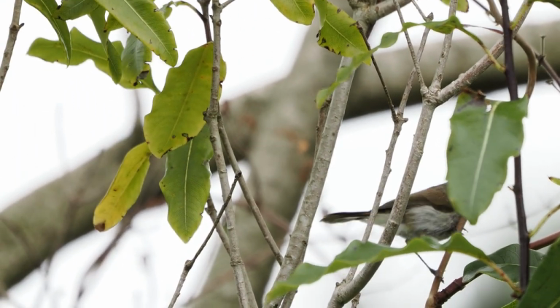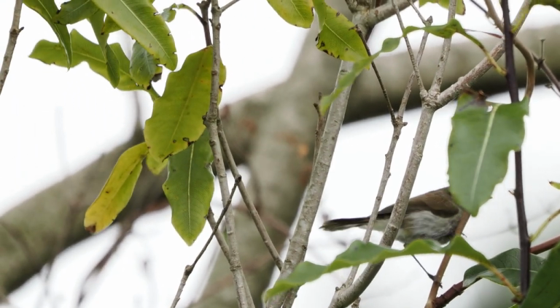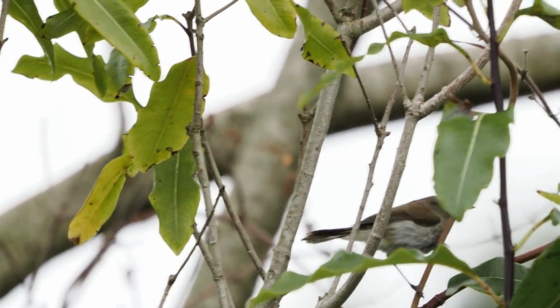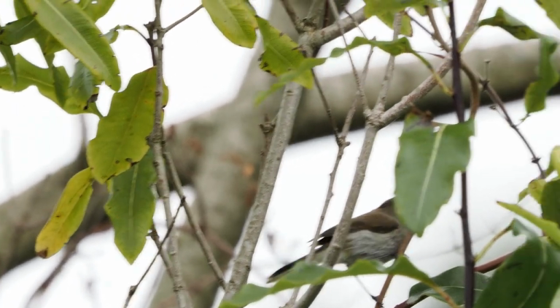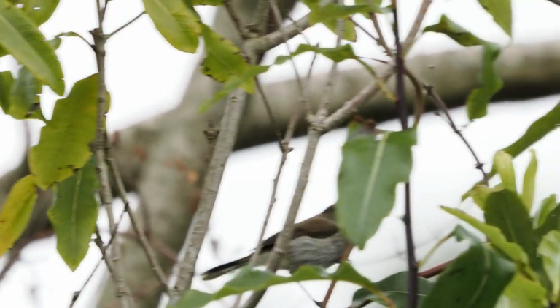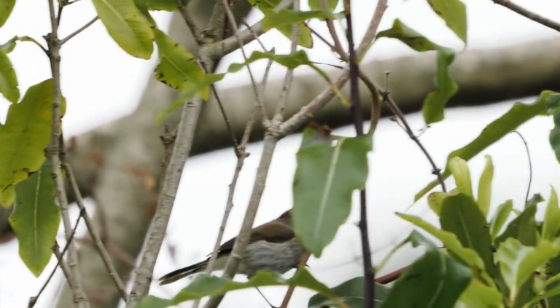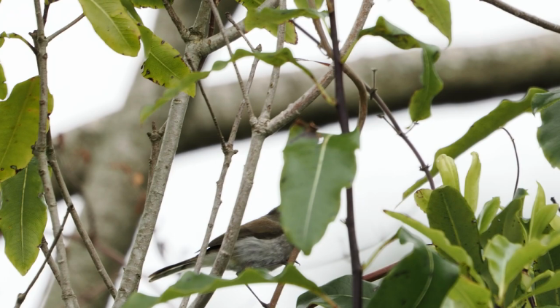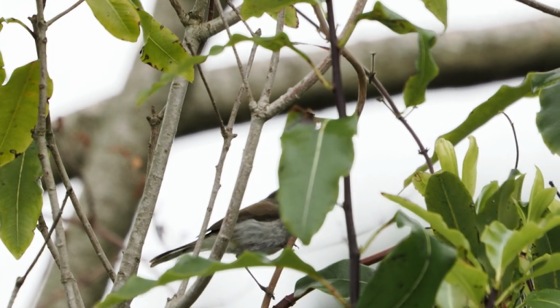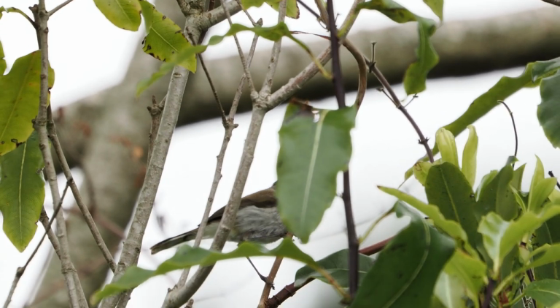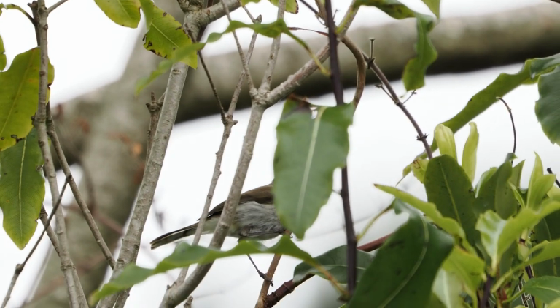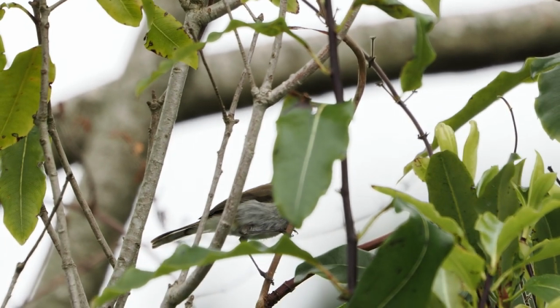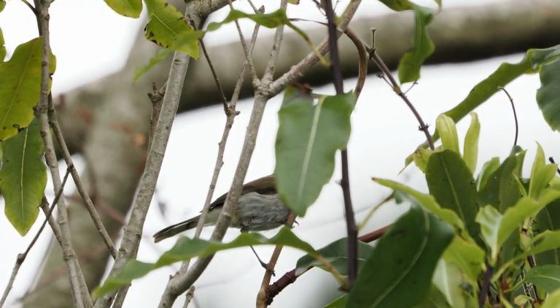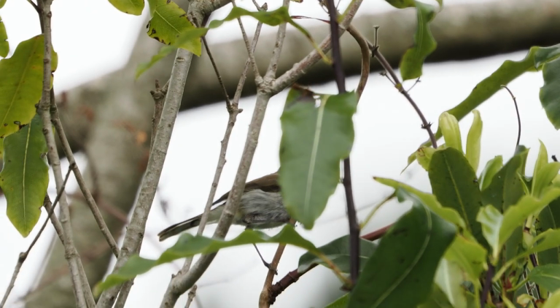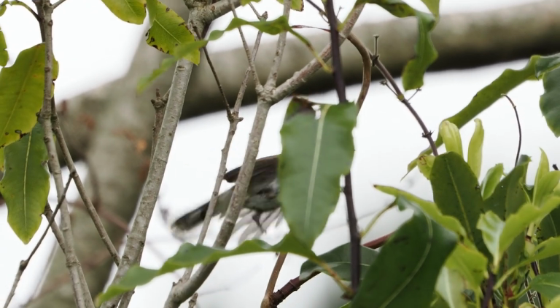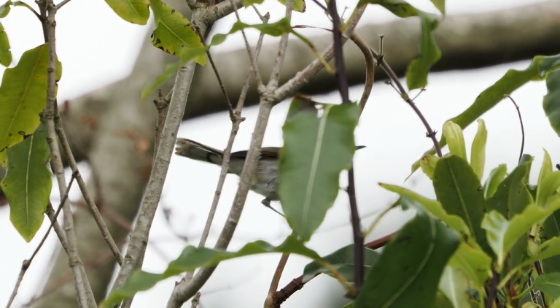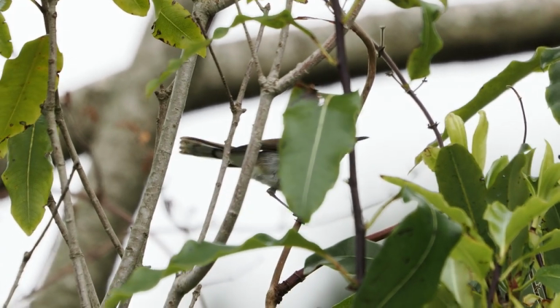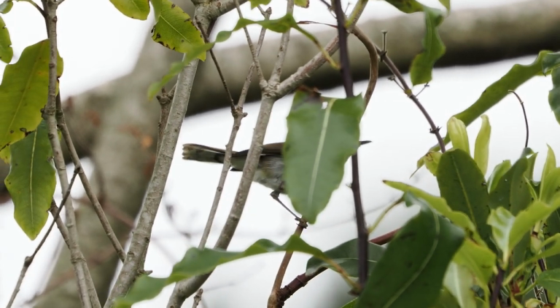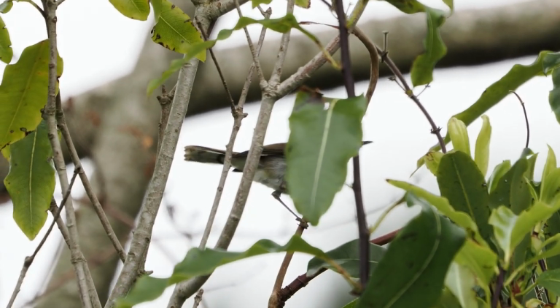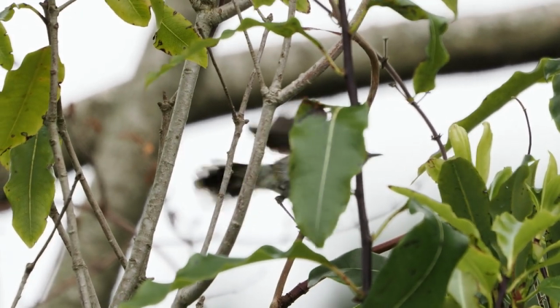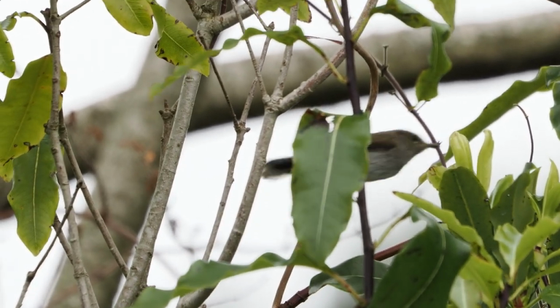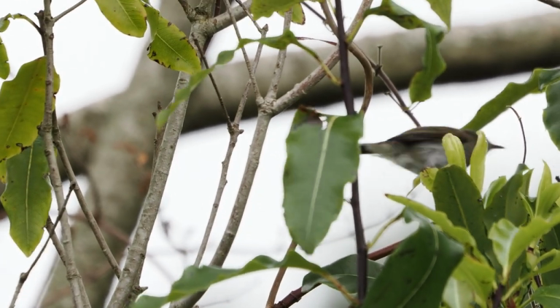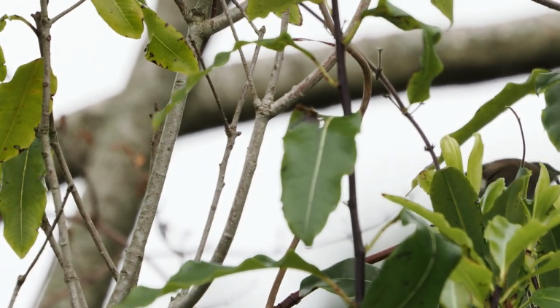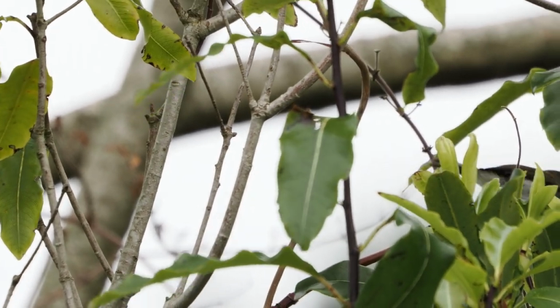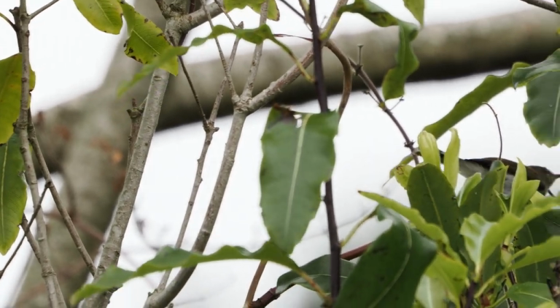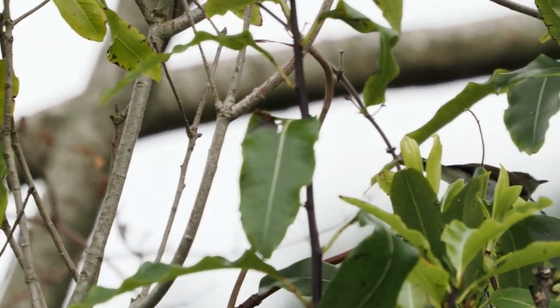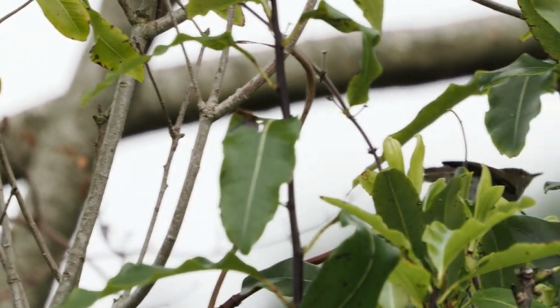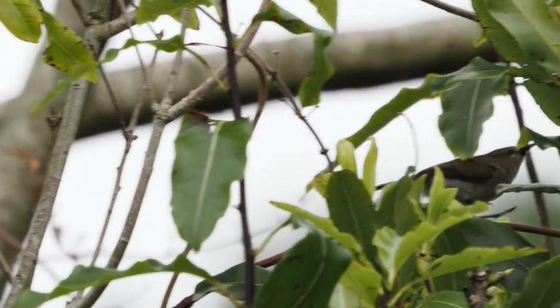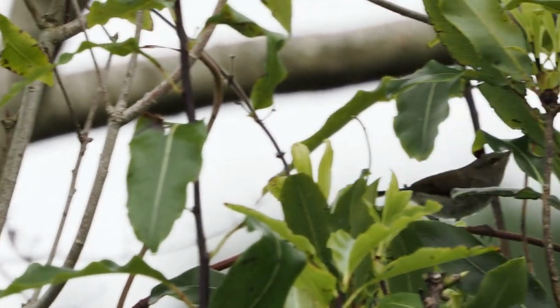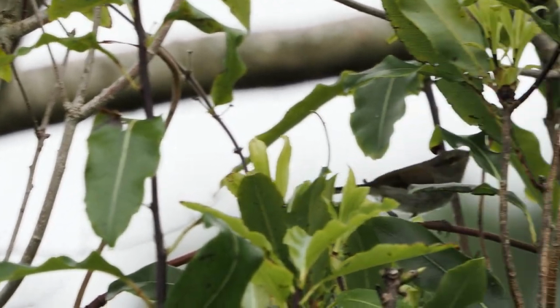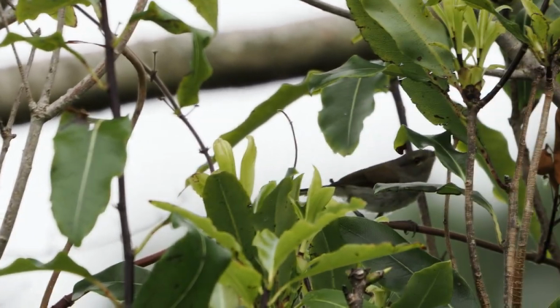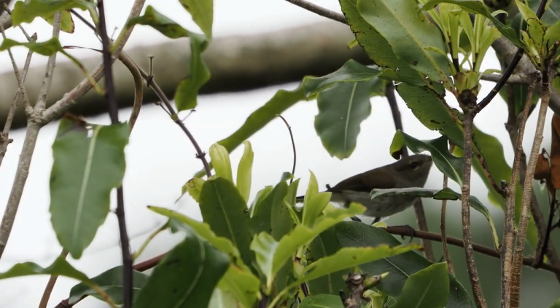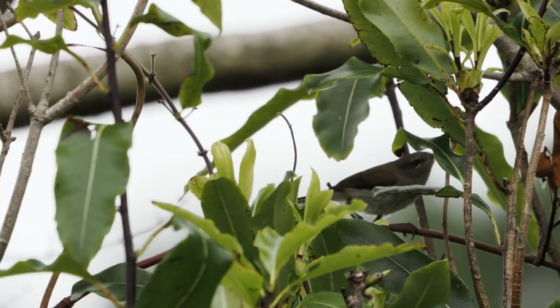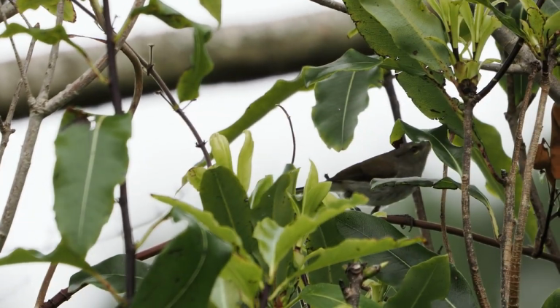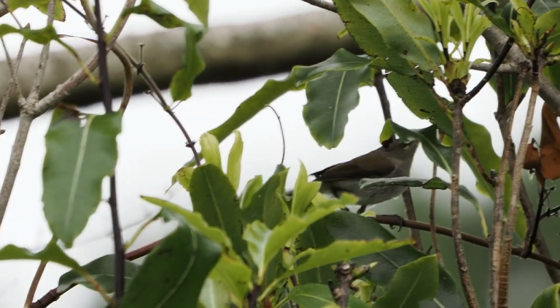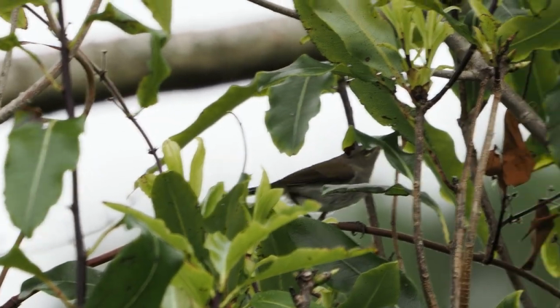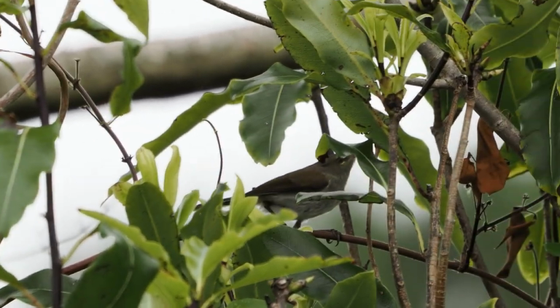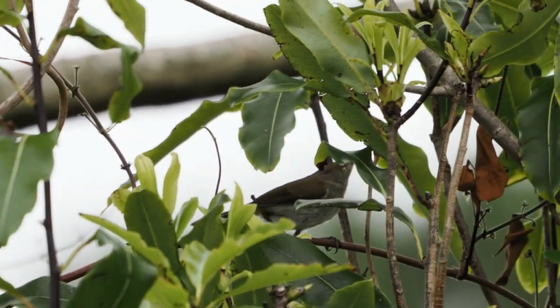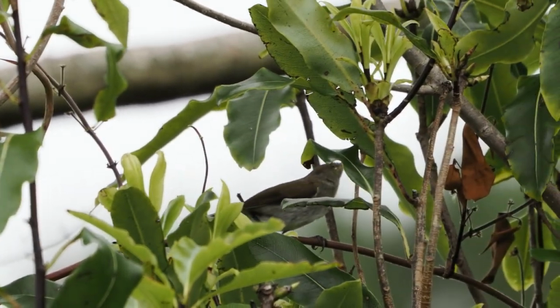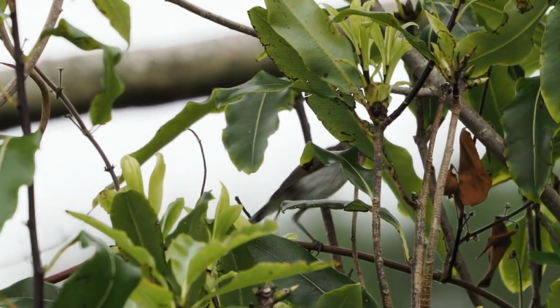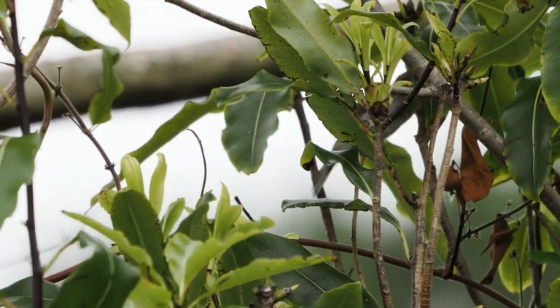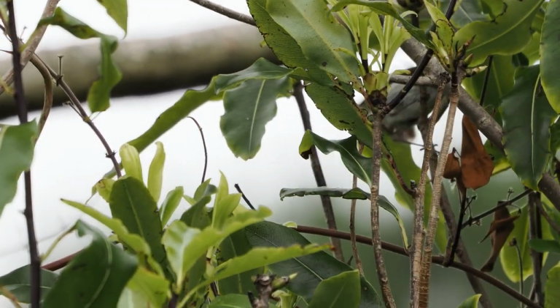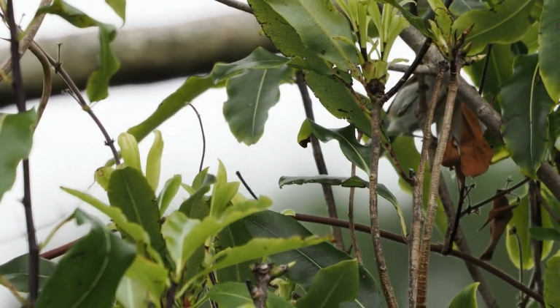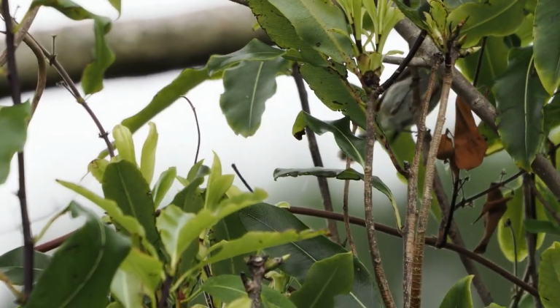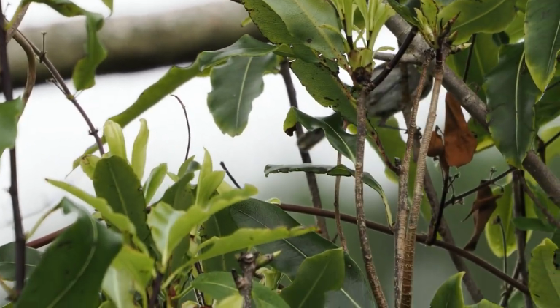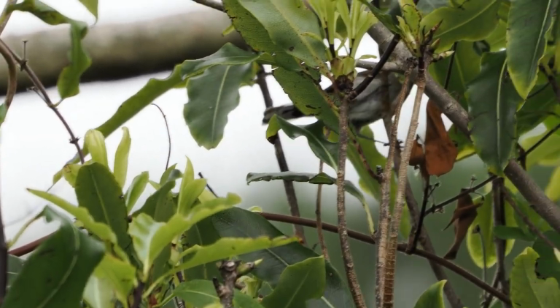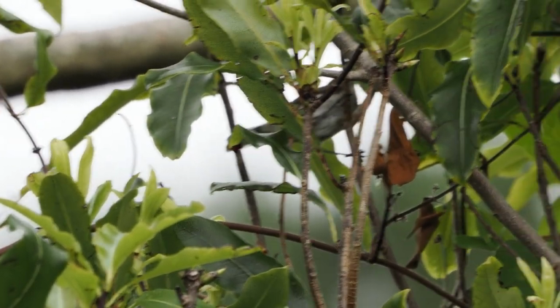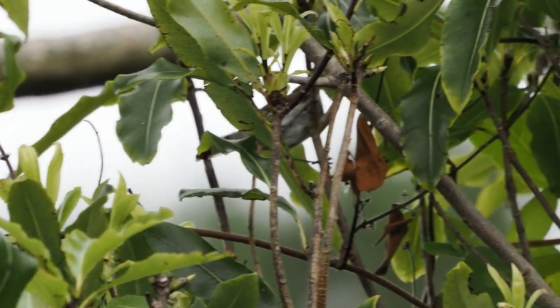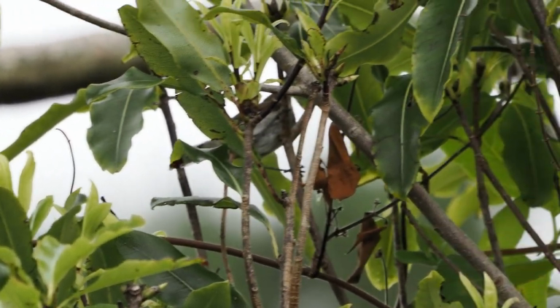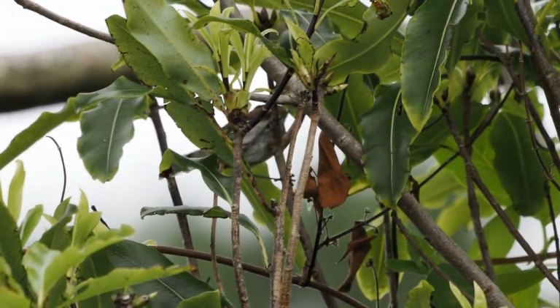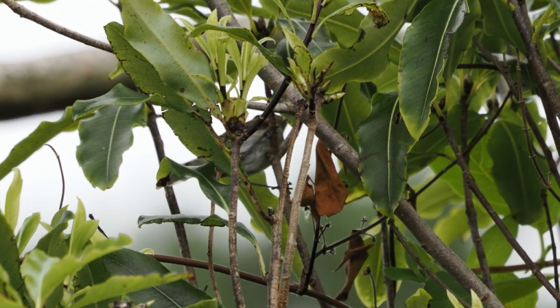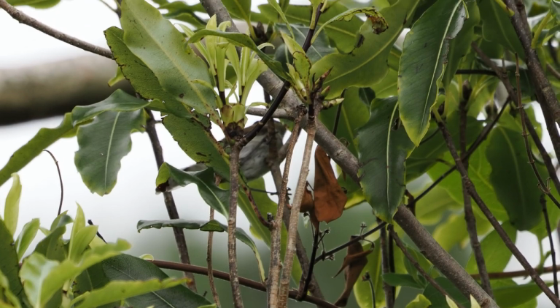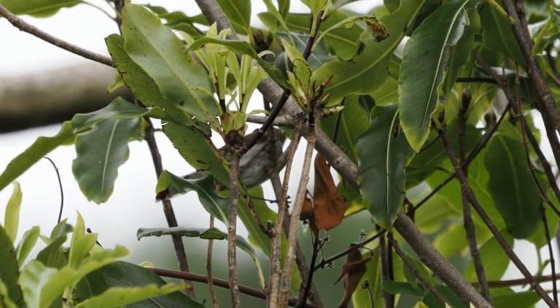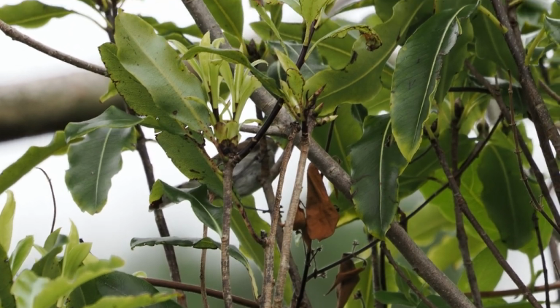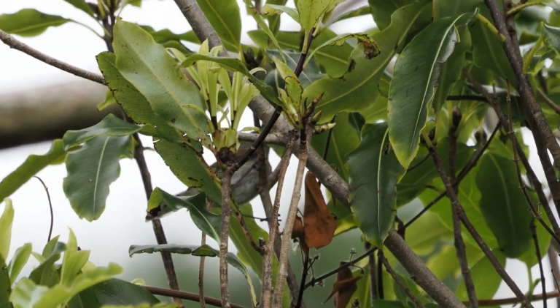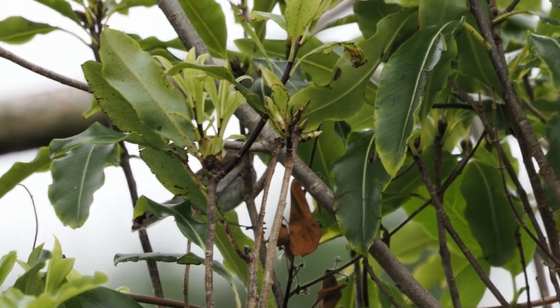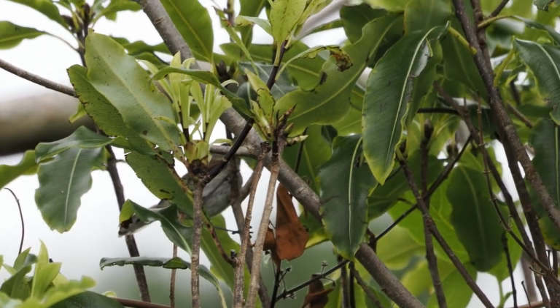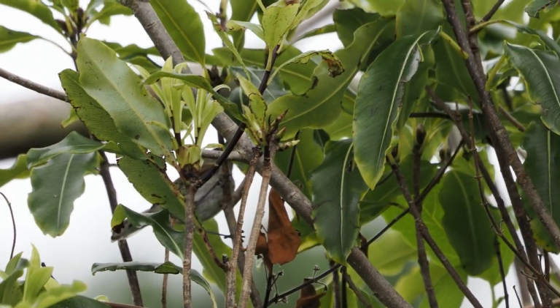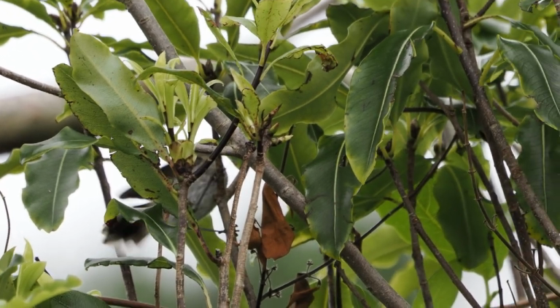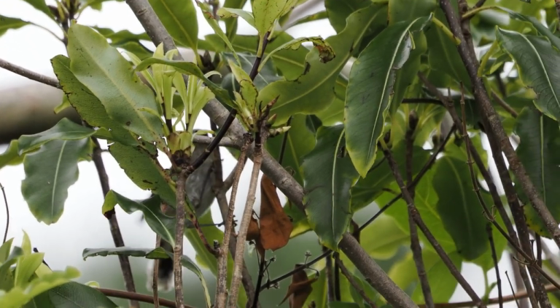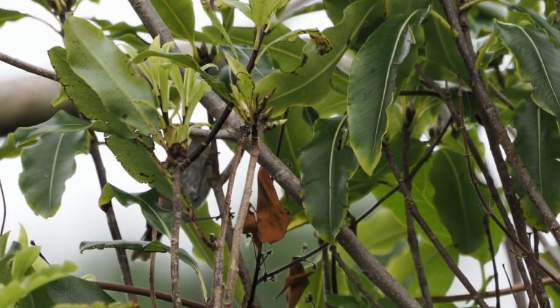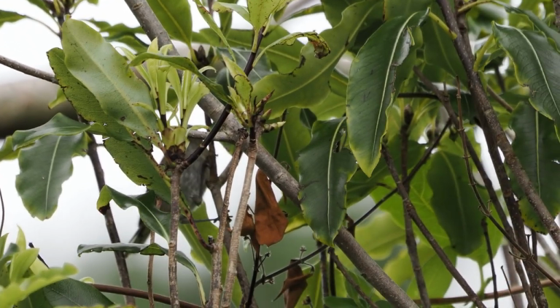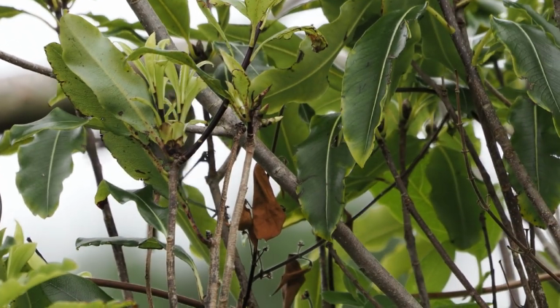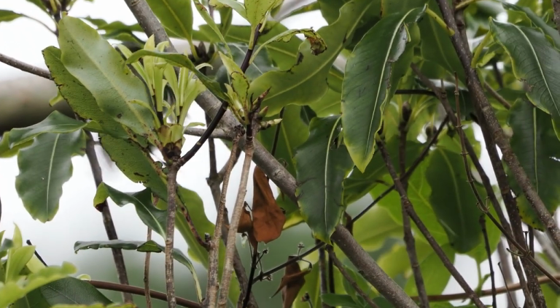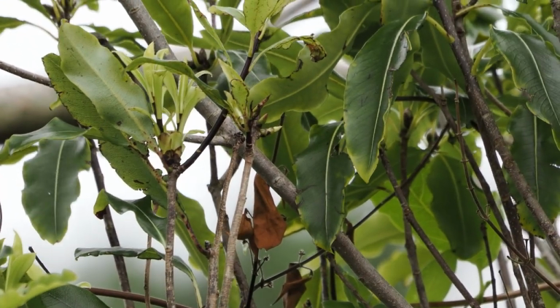I tried for some photos of the grey warblers that flit around in the high trees, but they were too fast and shy to get good shots of.